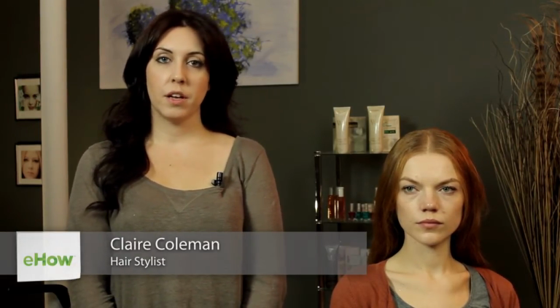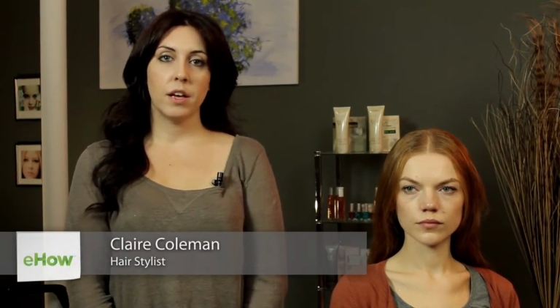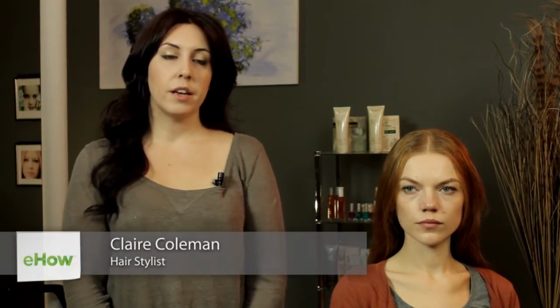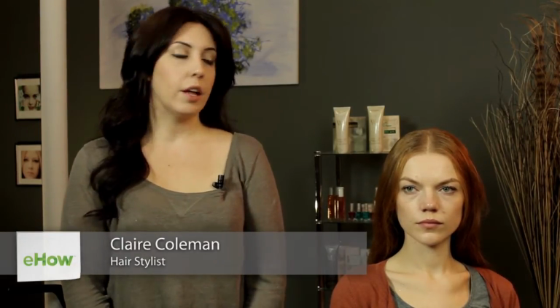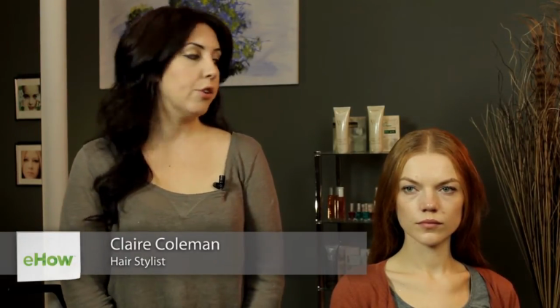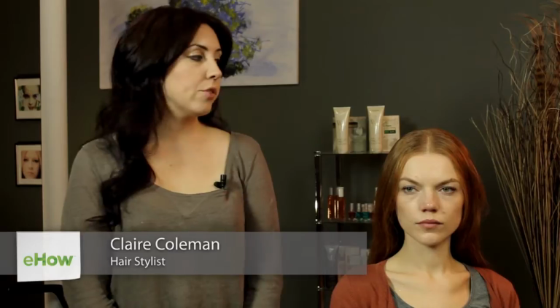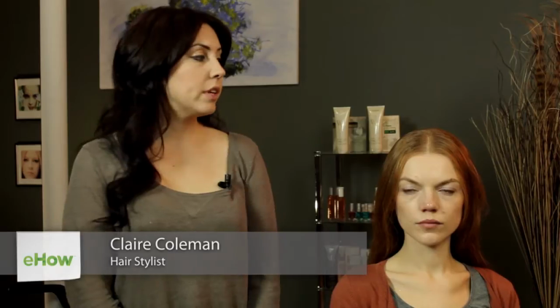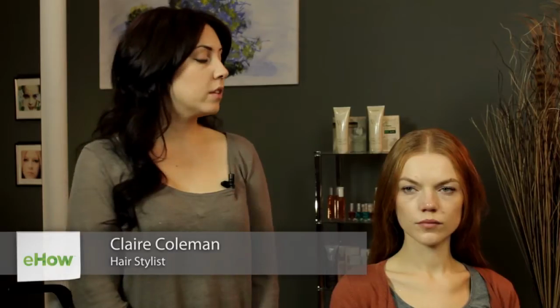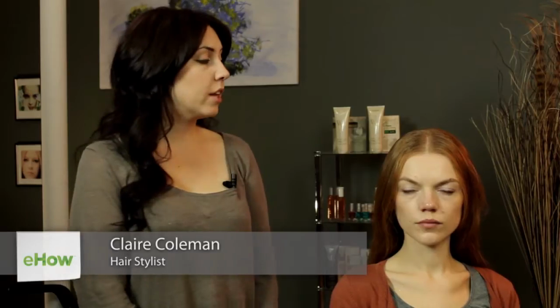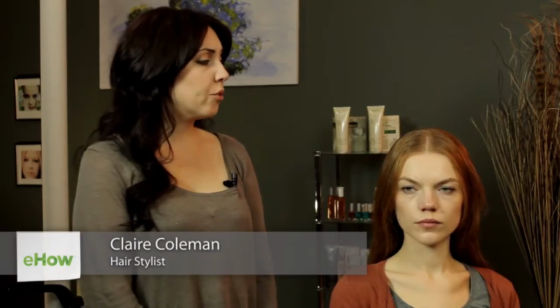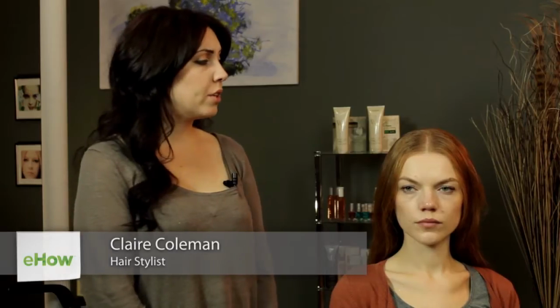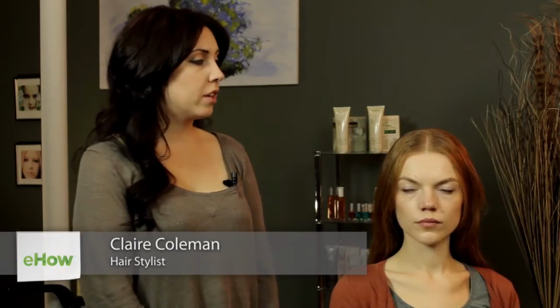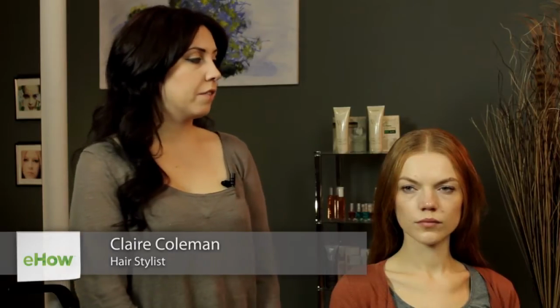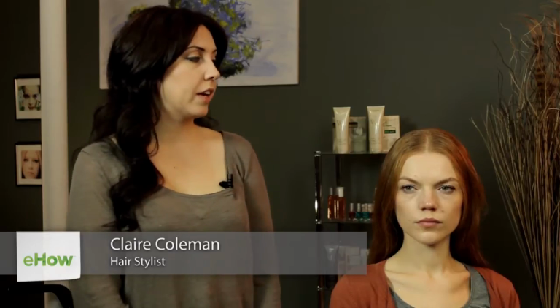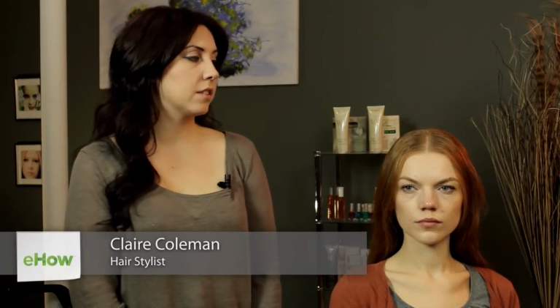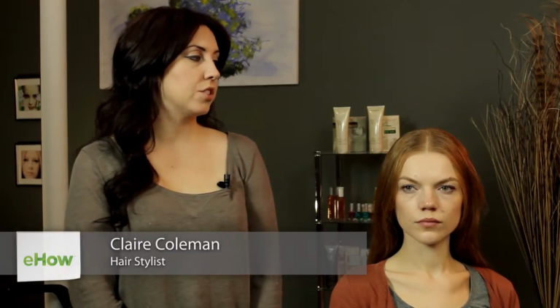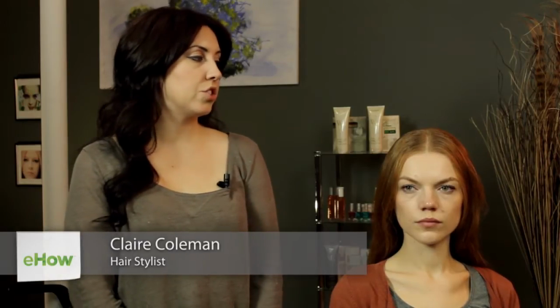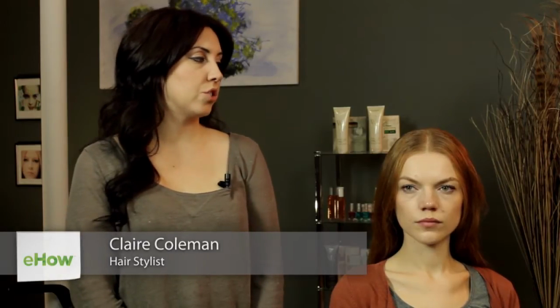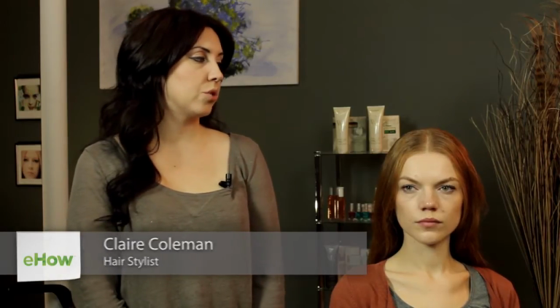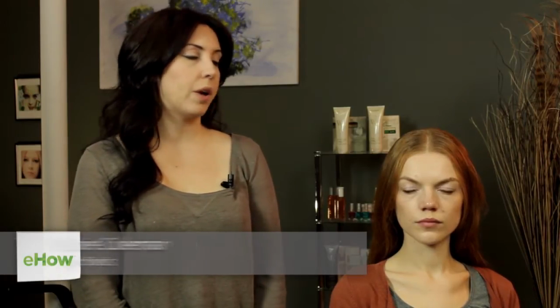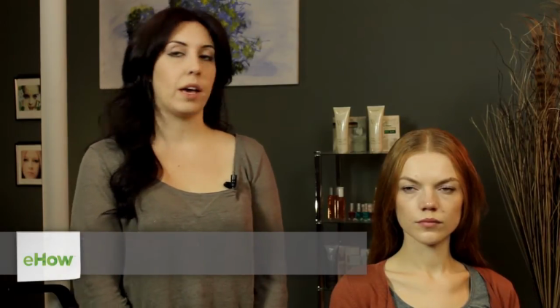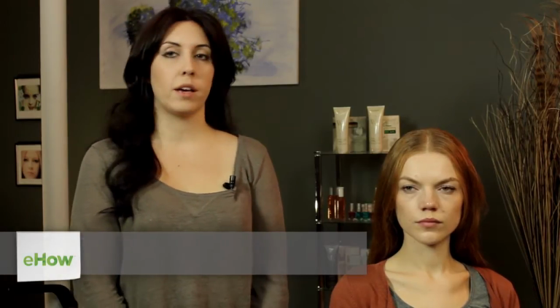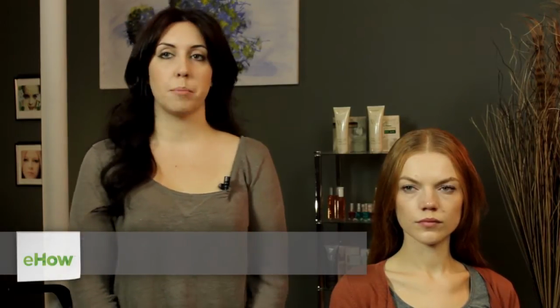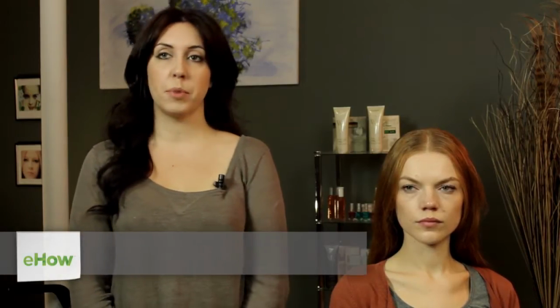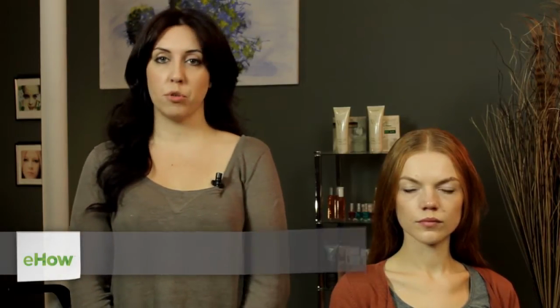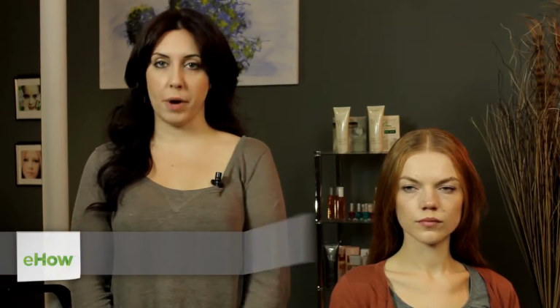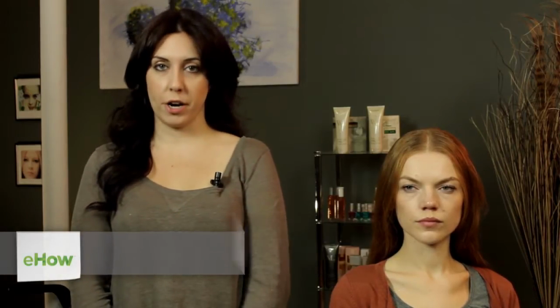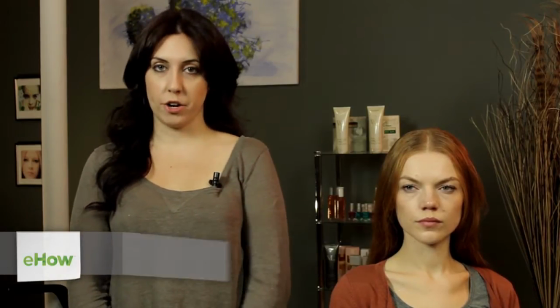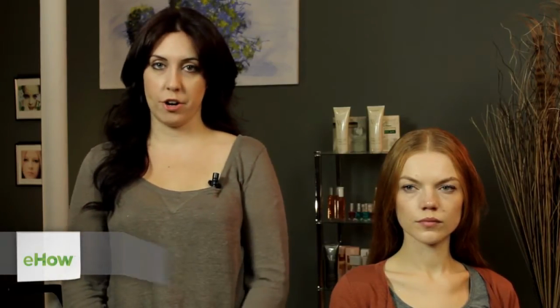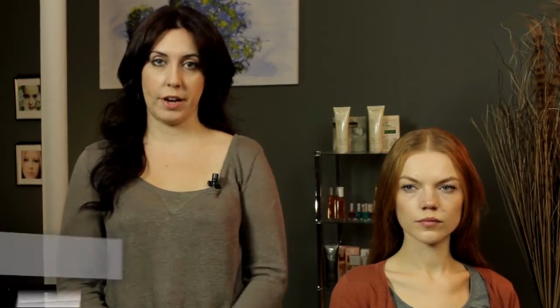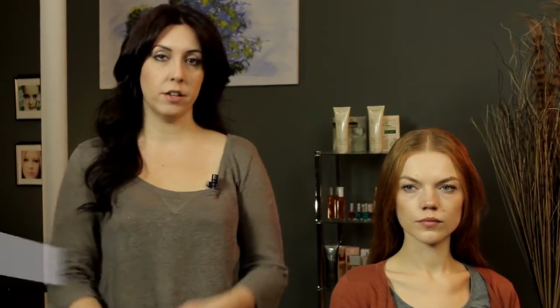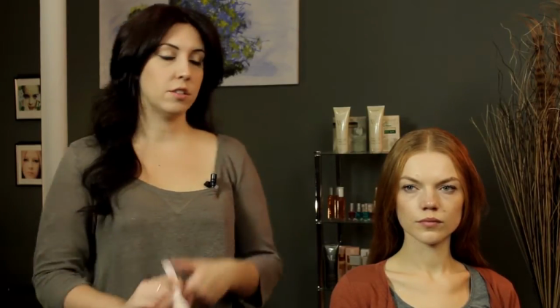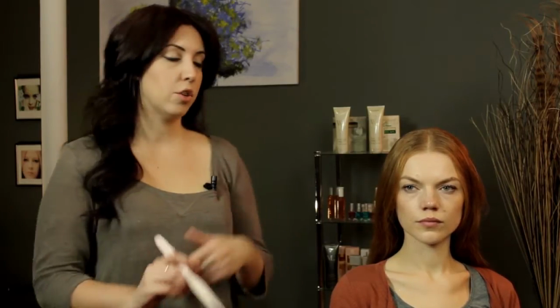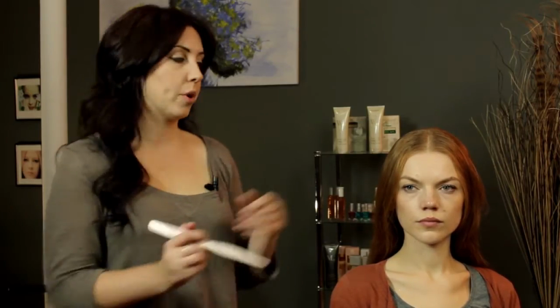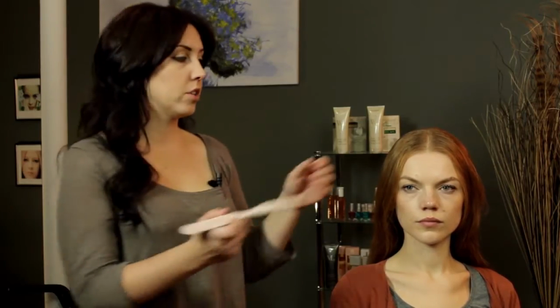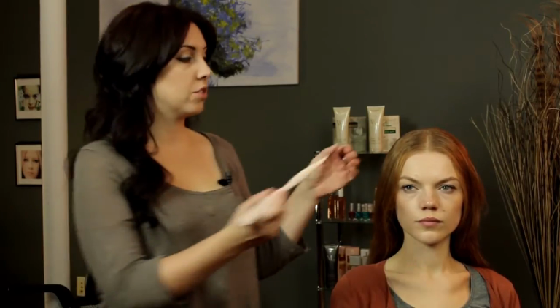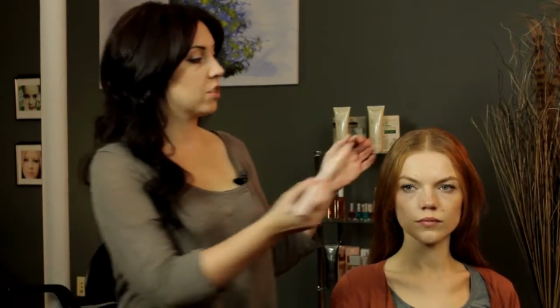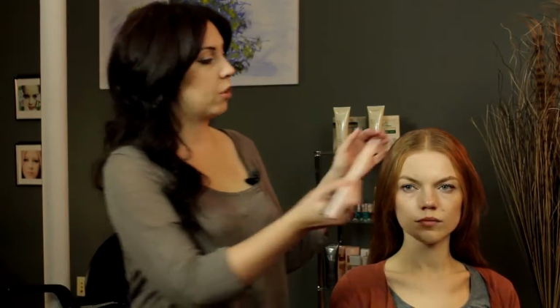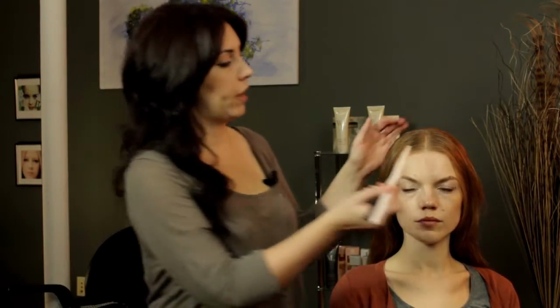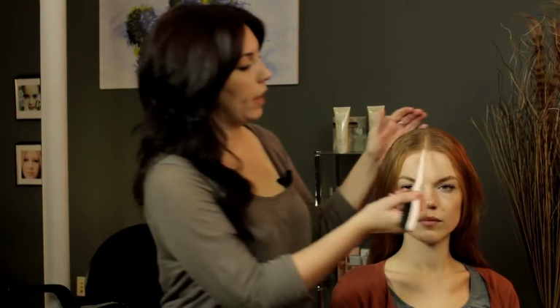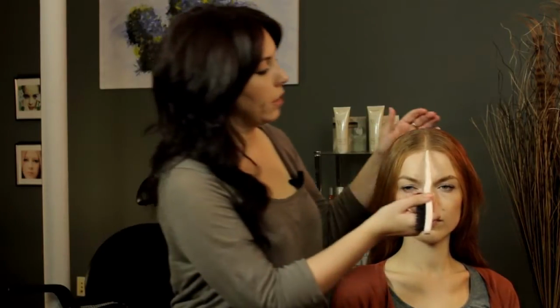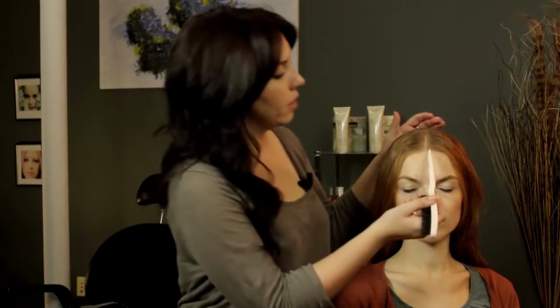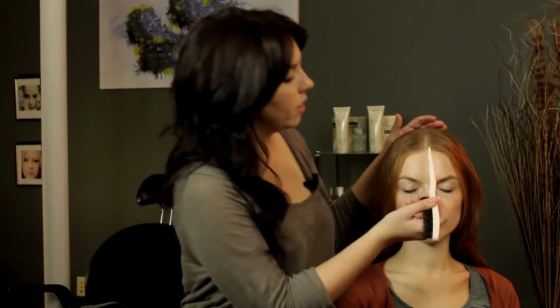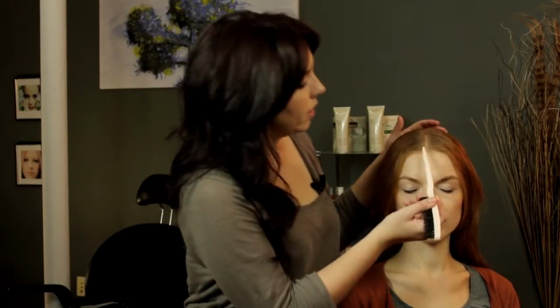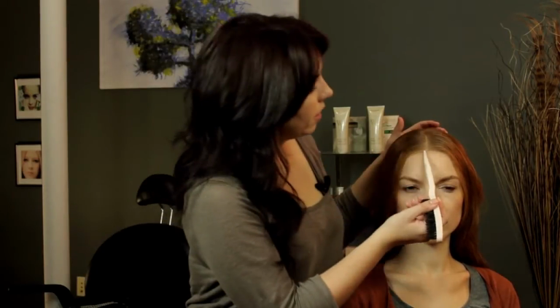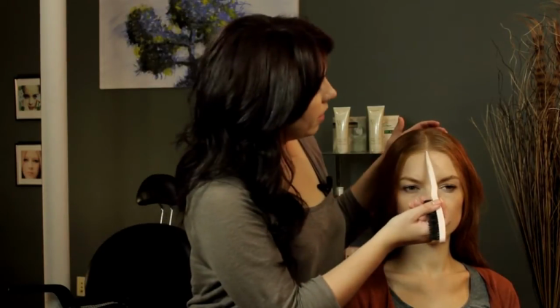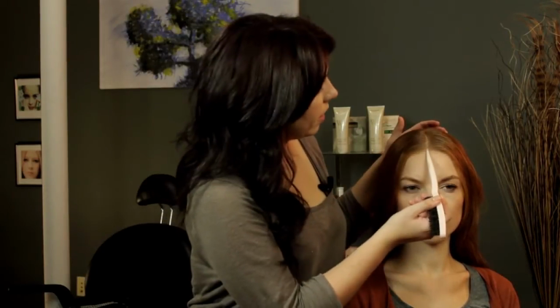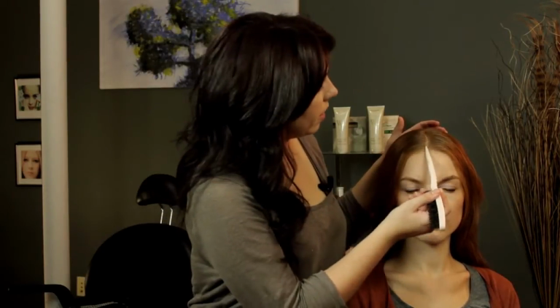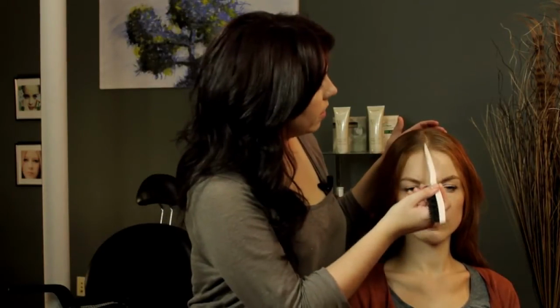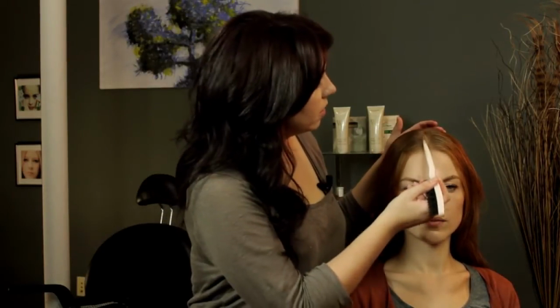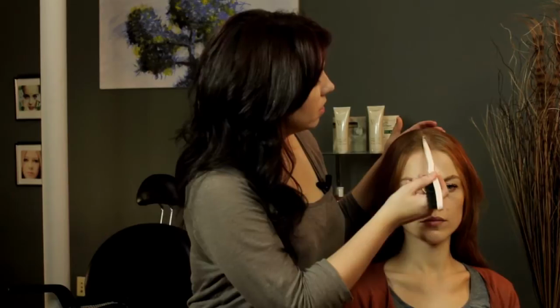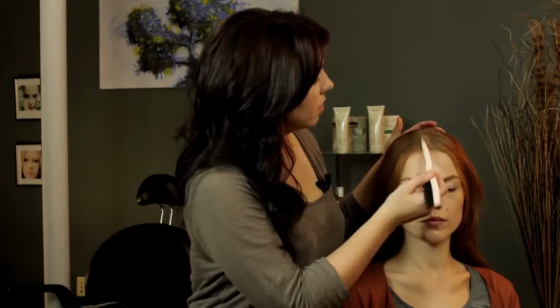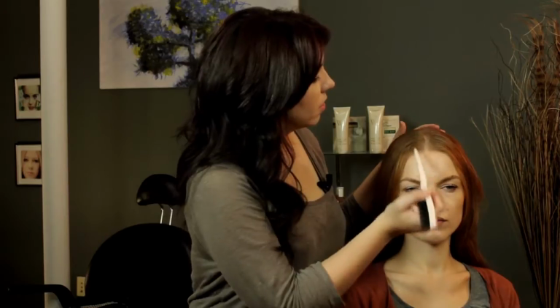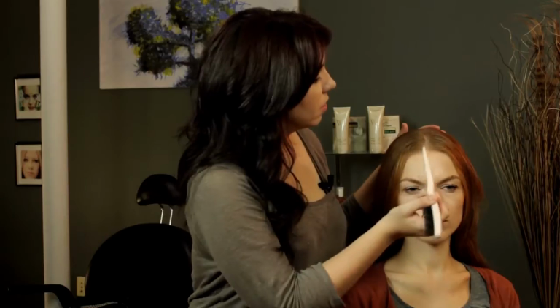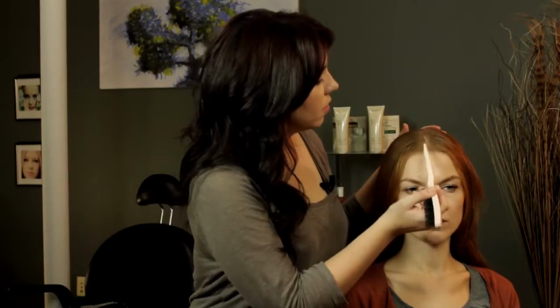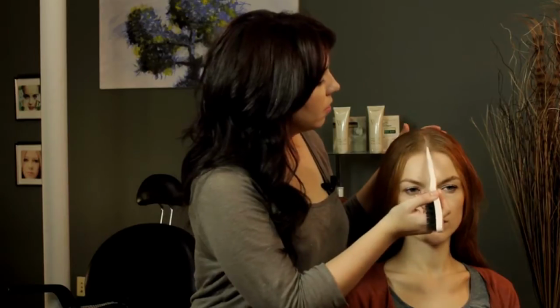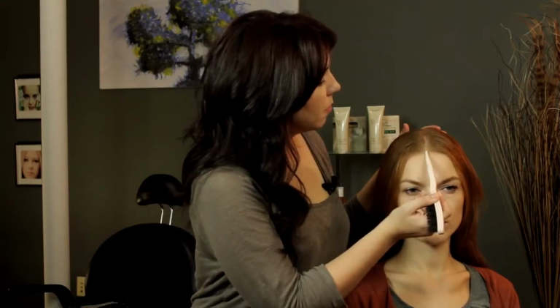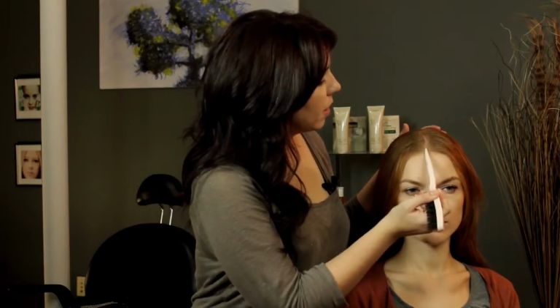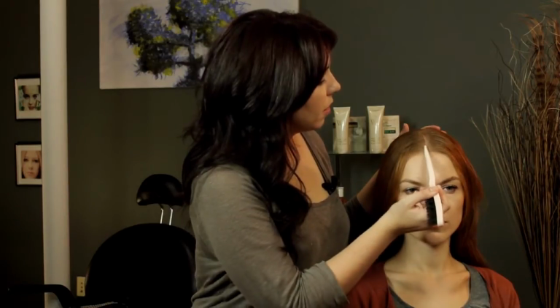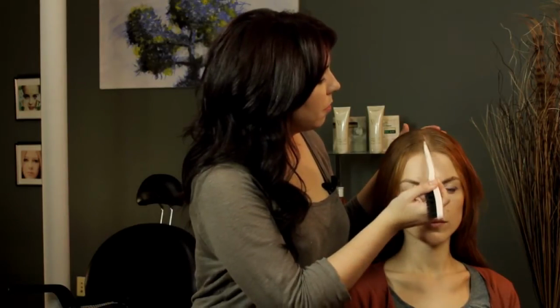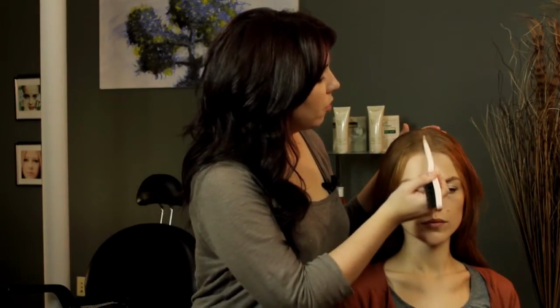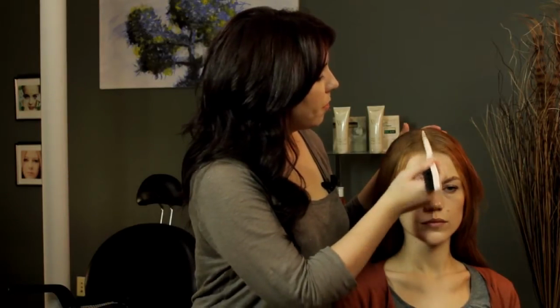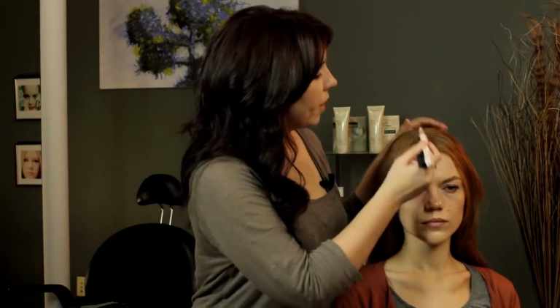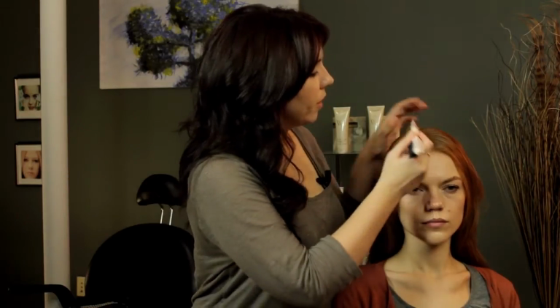Now, Hilary Duff likes to do a middle part in her hair, so we're going to just go ahead and make a middle part.